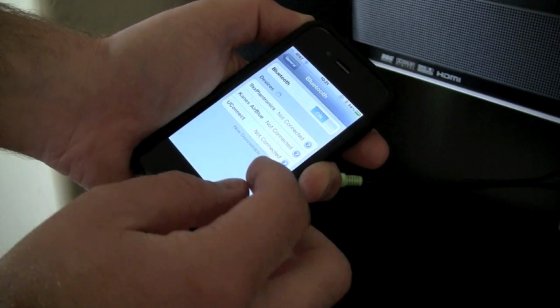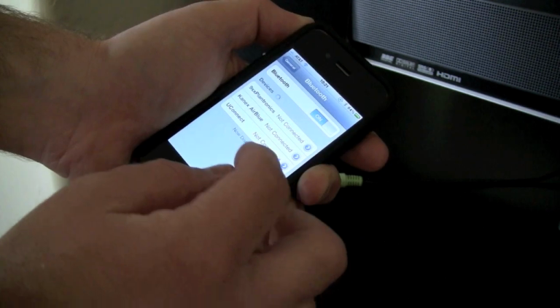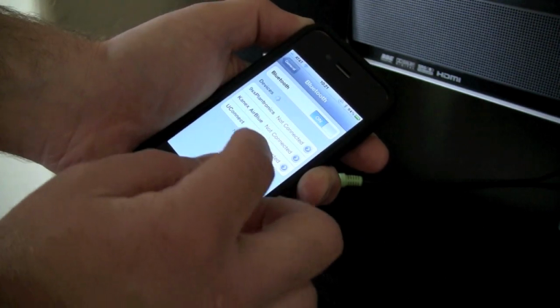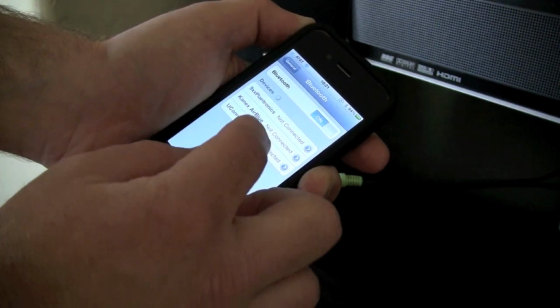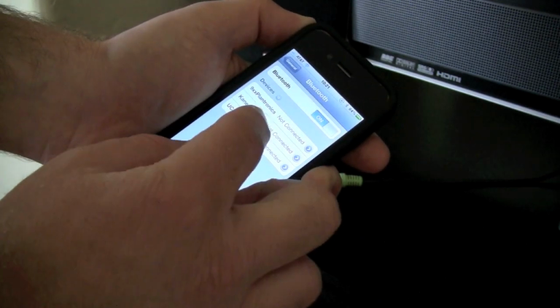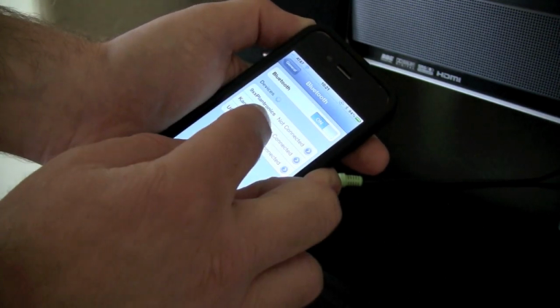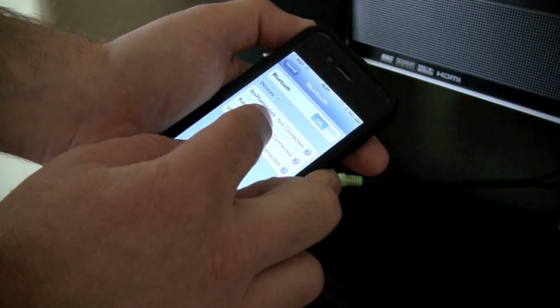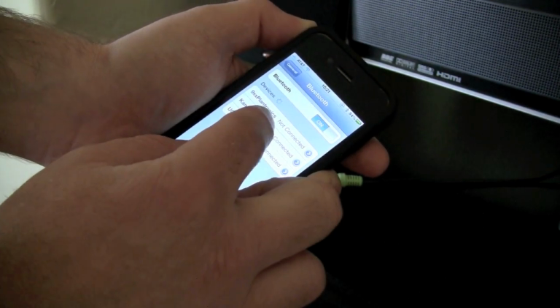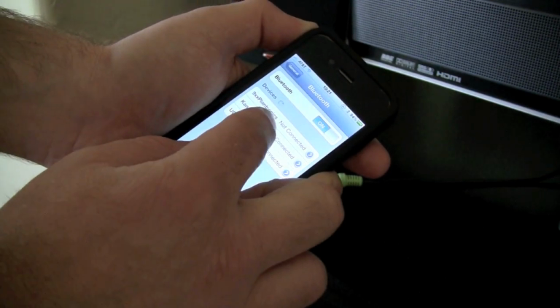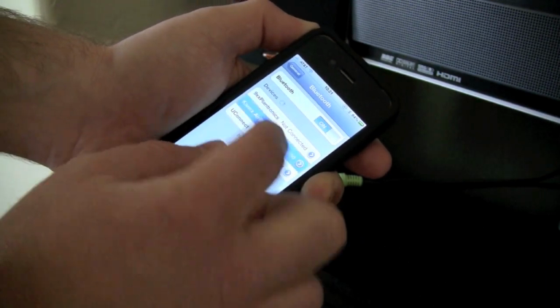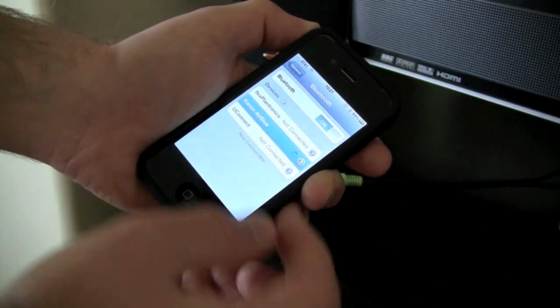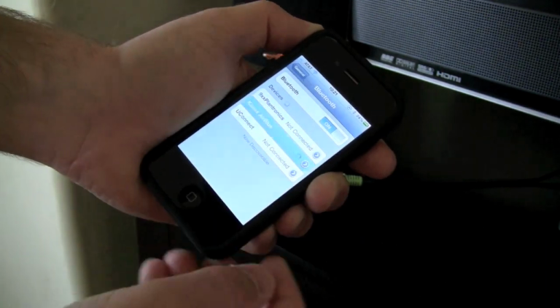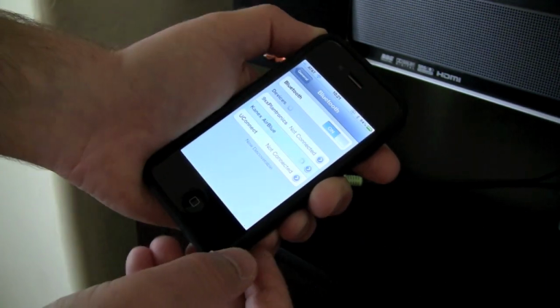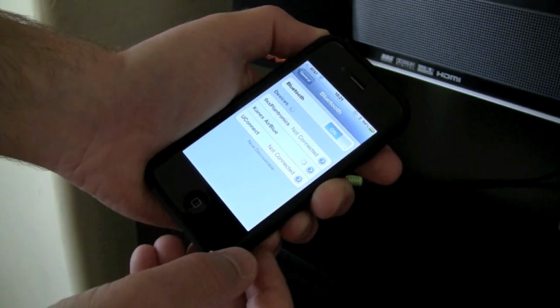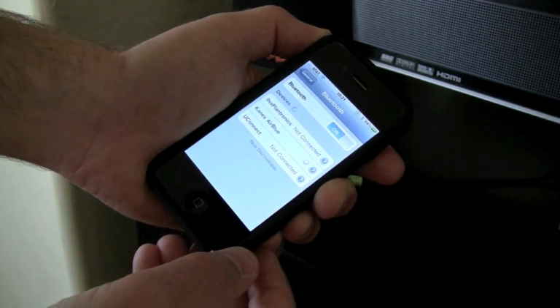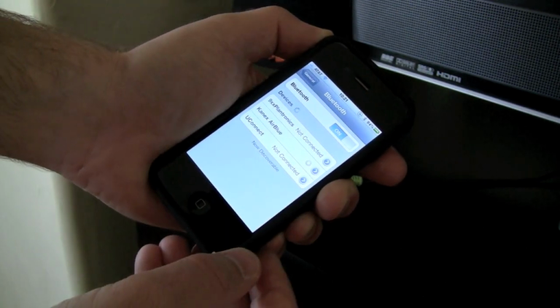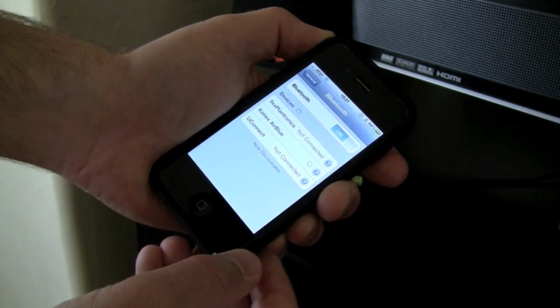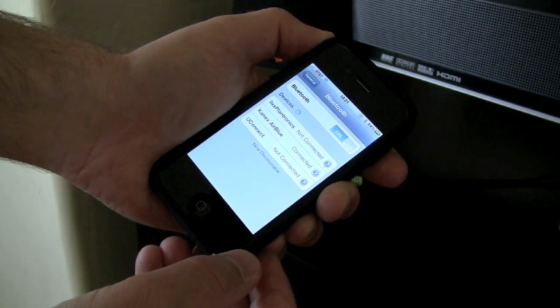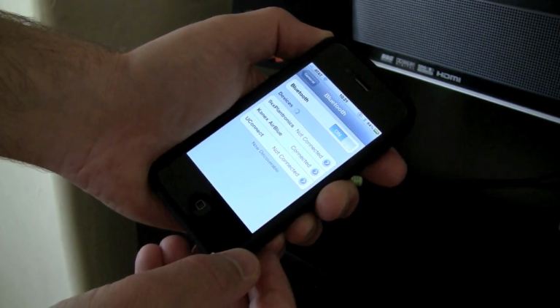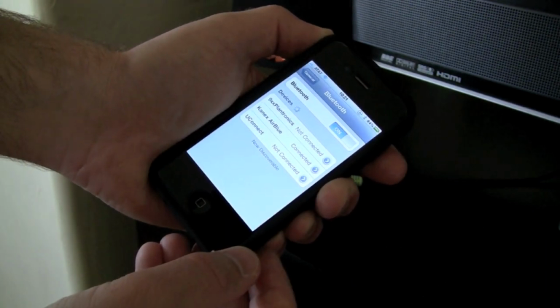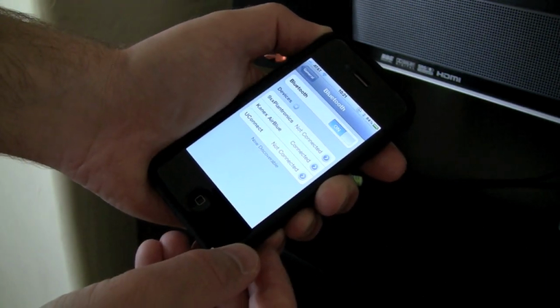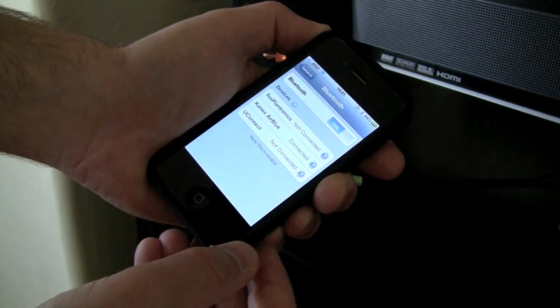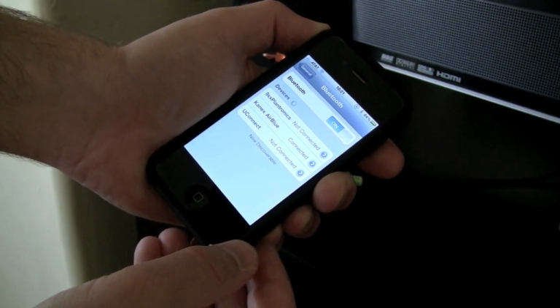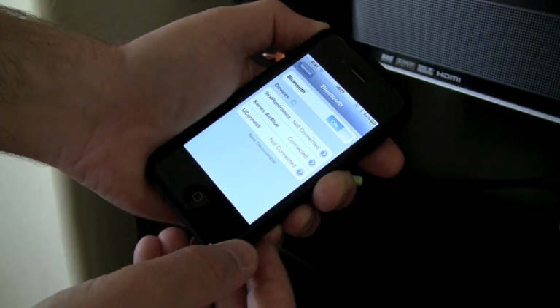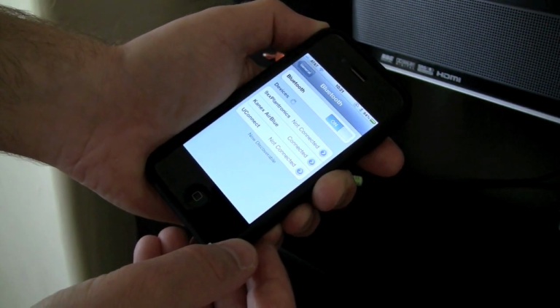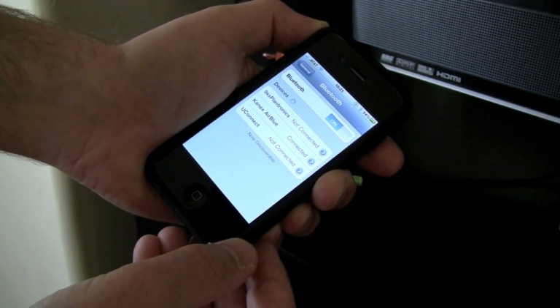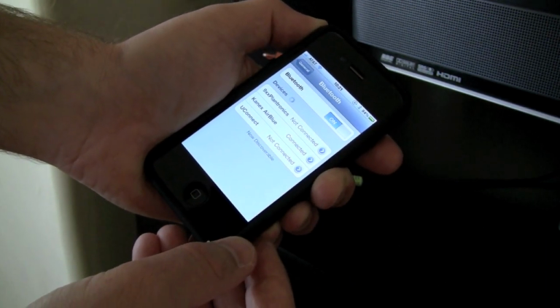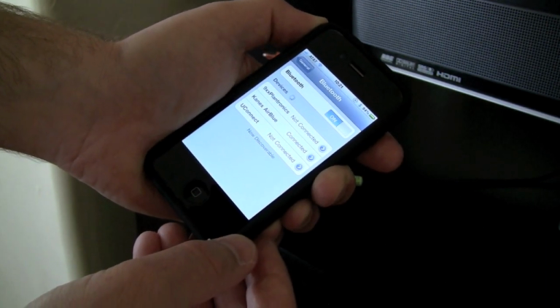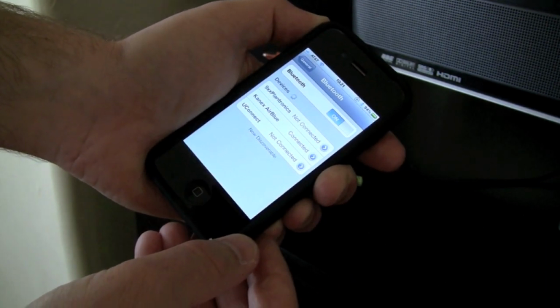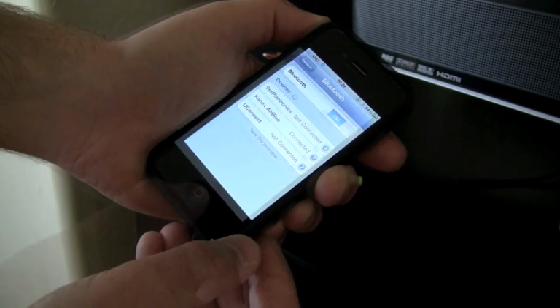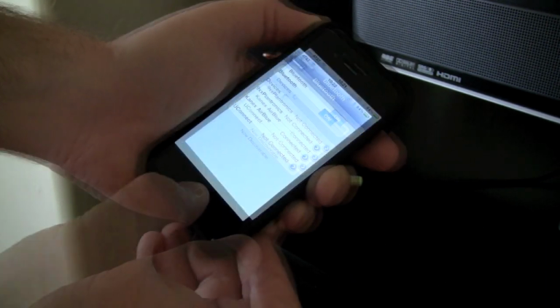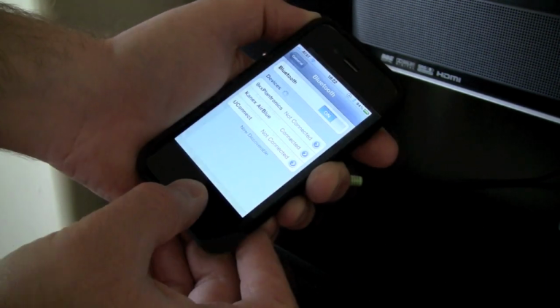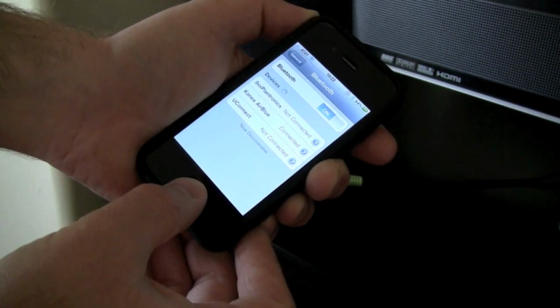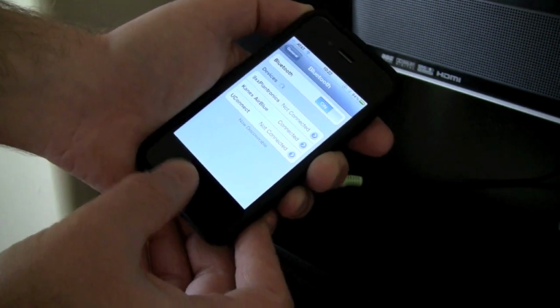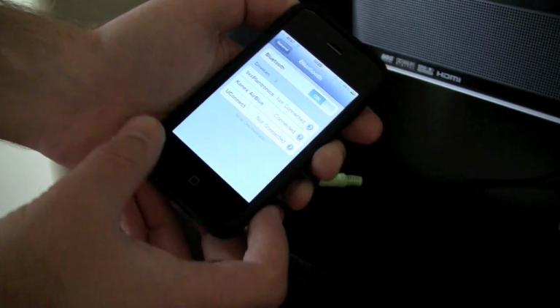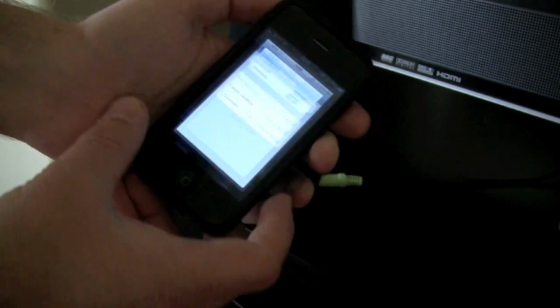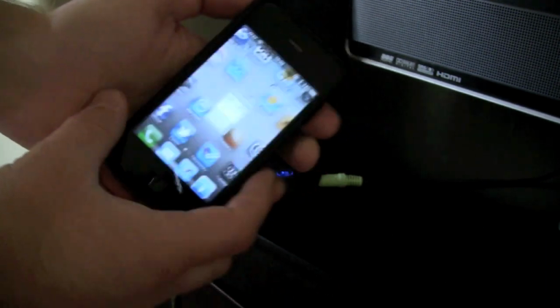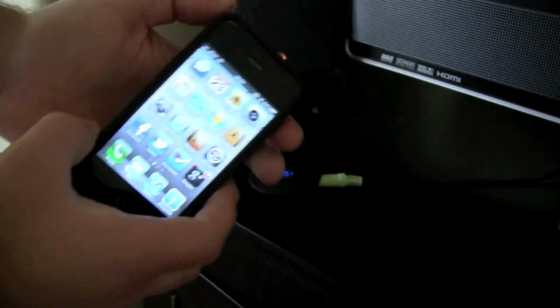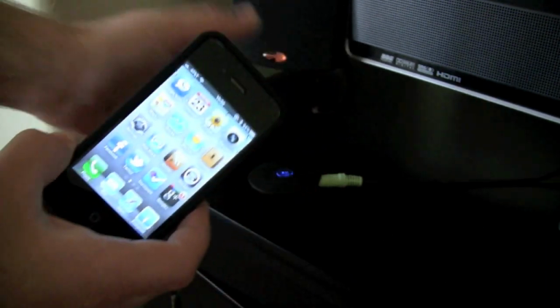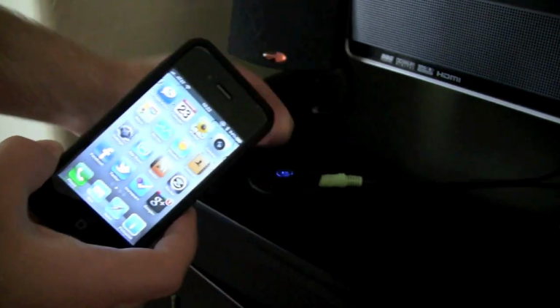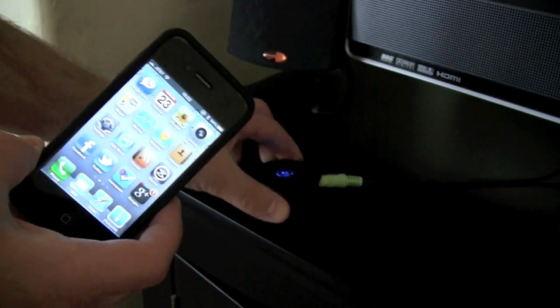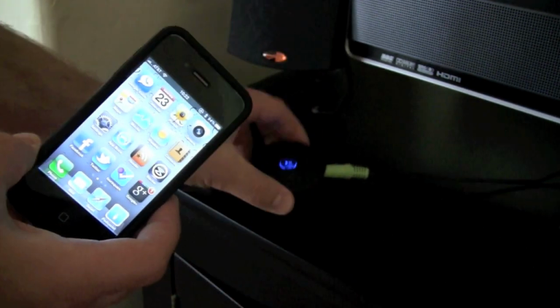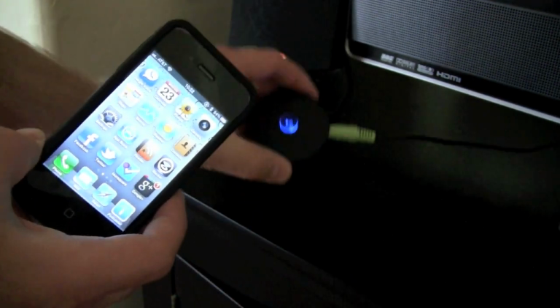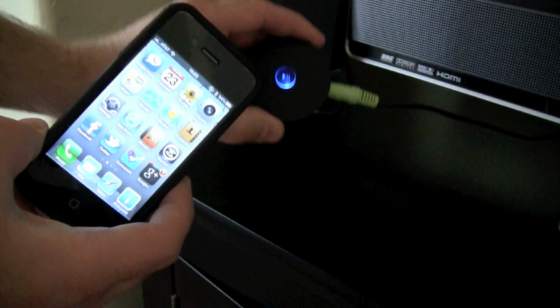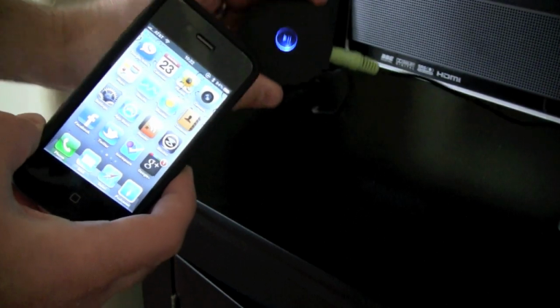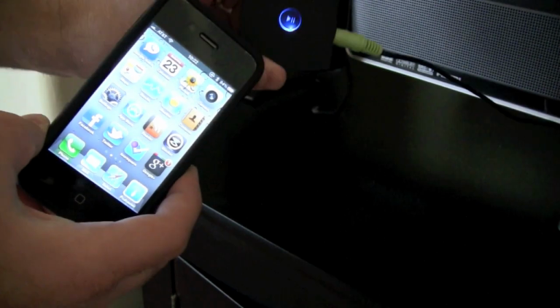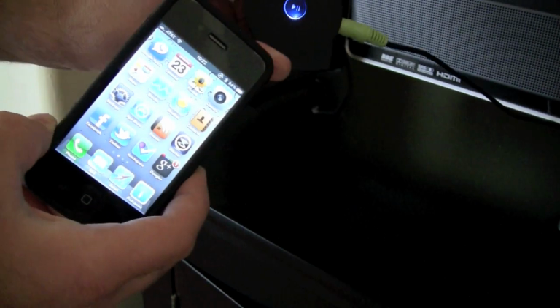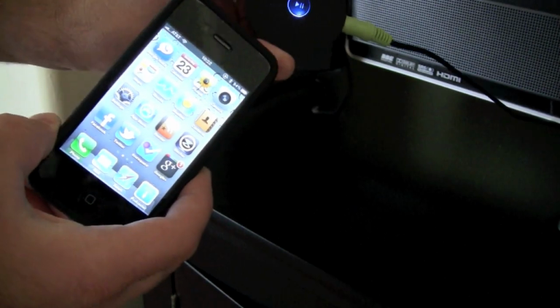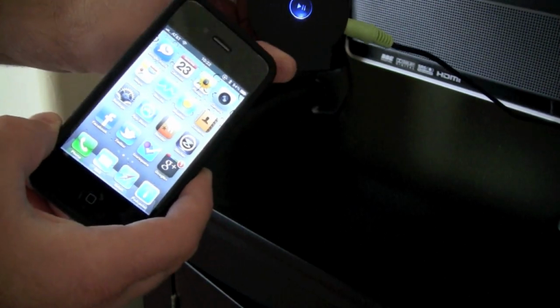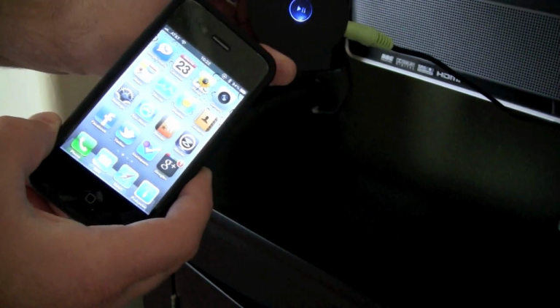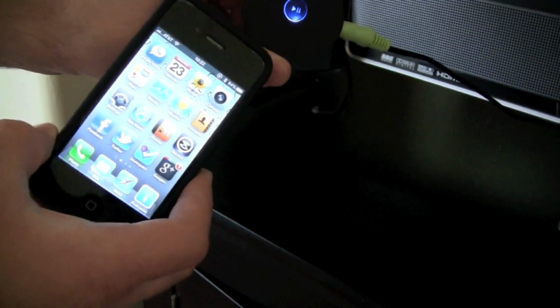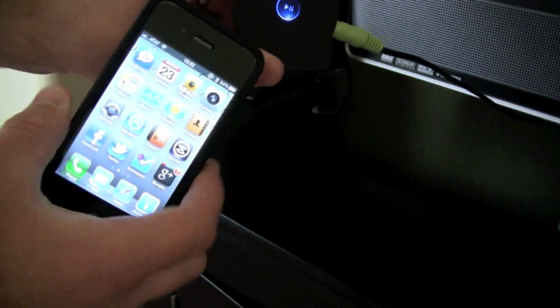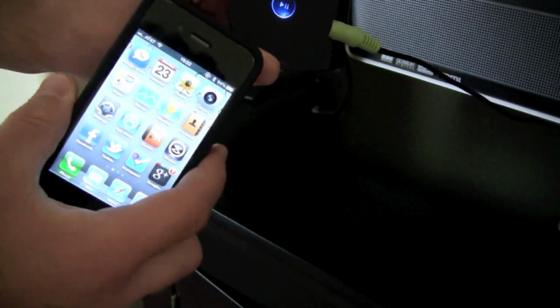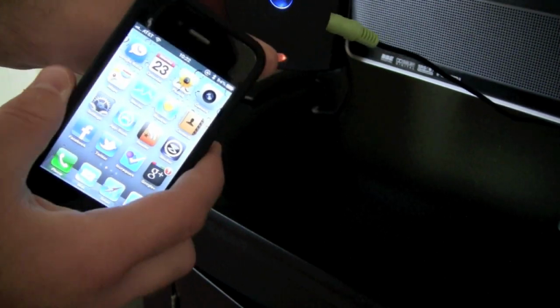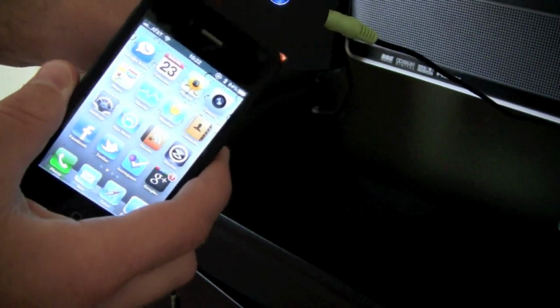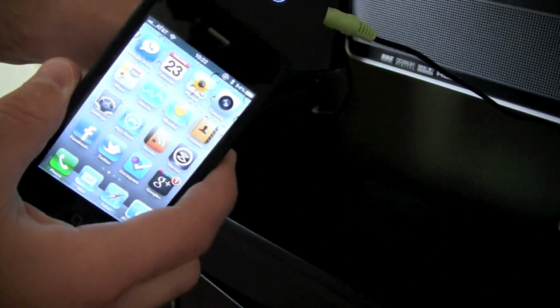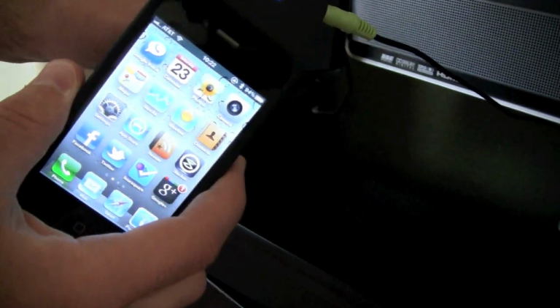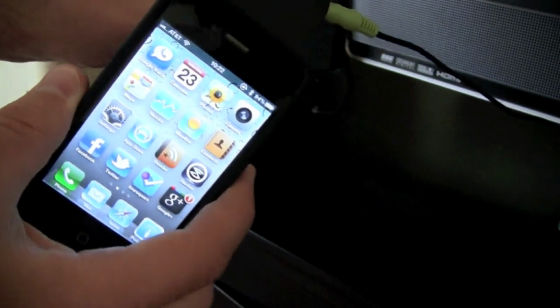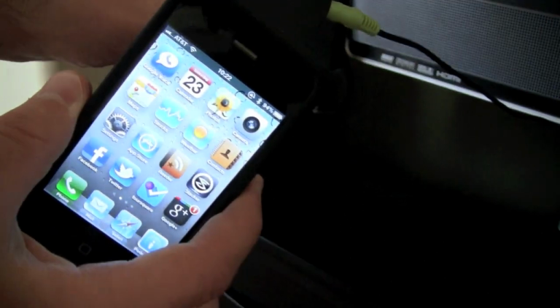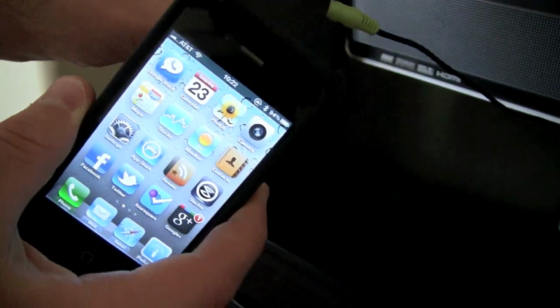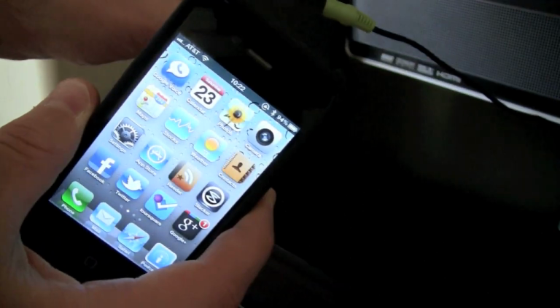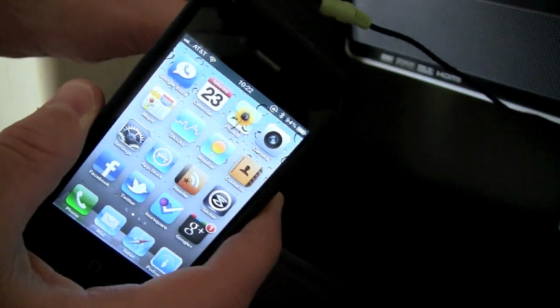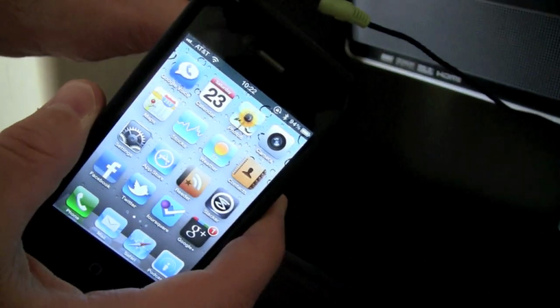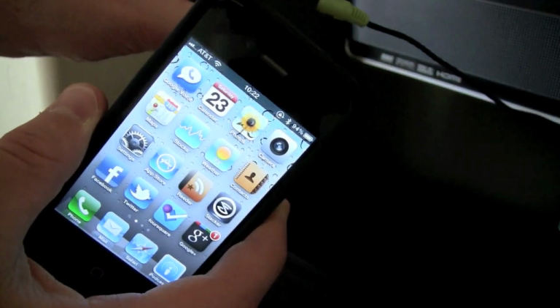Once paired, the blue LED on the AirBlue will remain illuminated, and after that, all you have to do is click play and you'll be controlling your music without the cord.